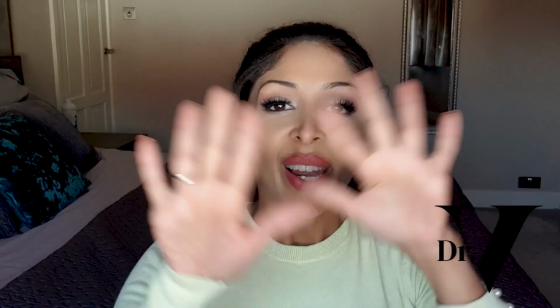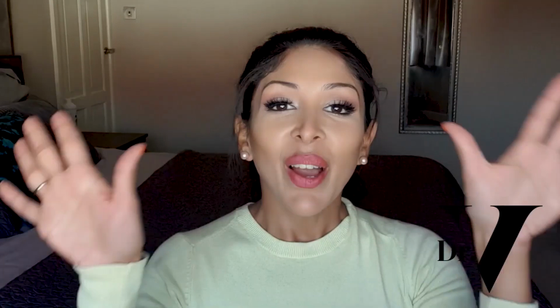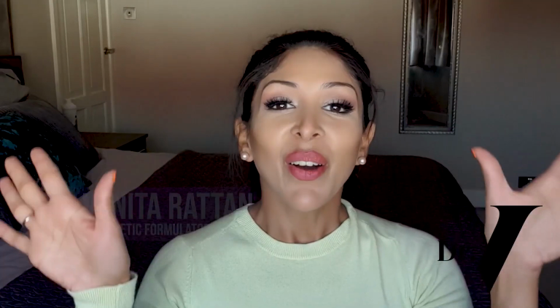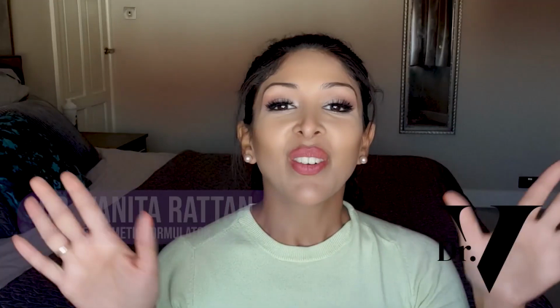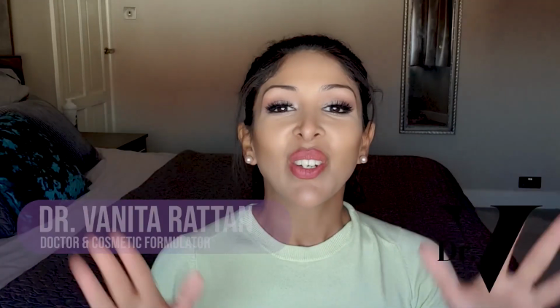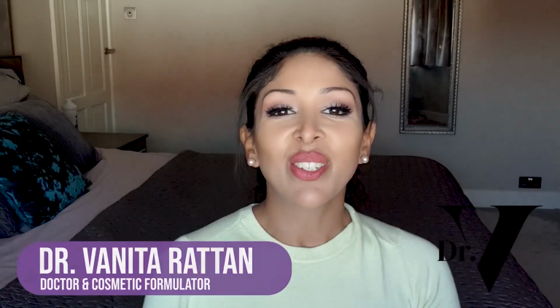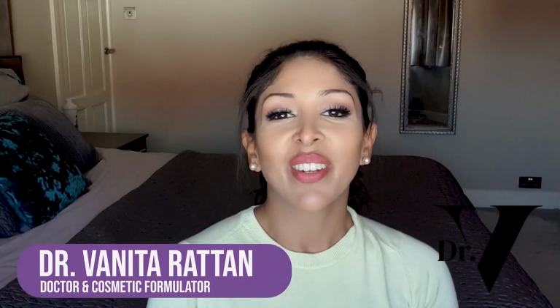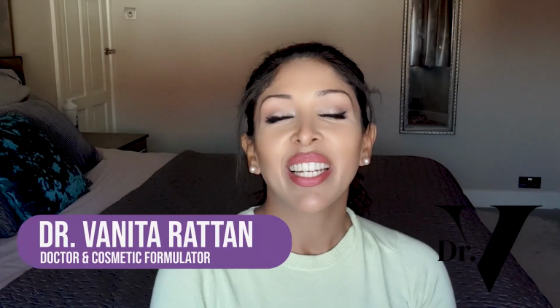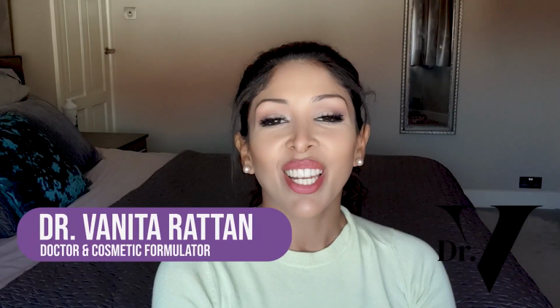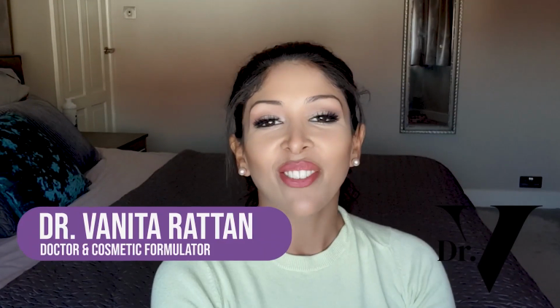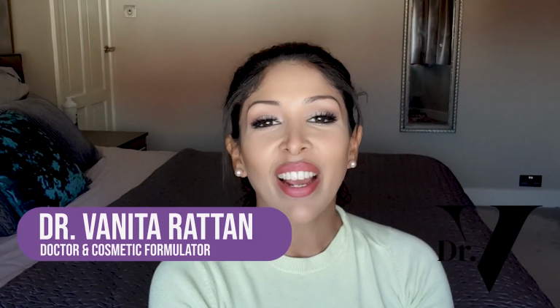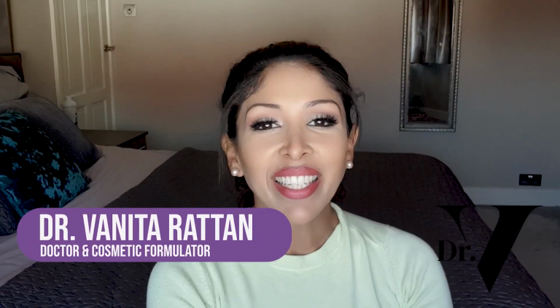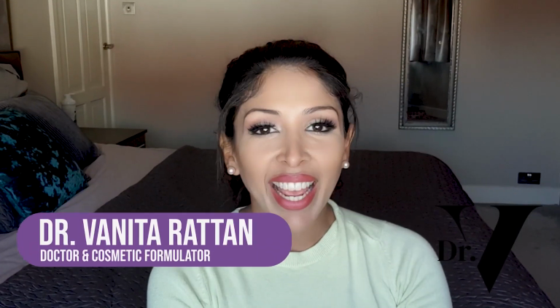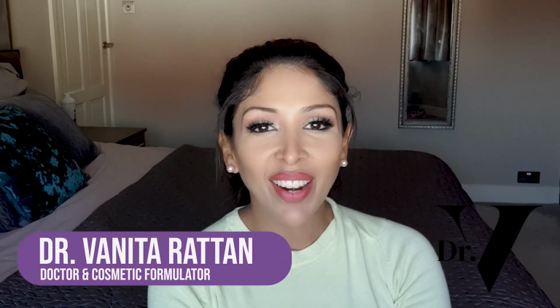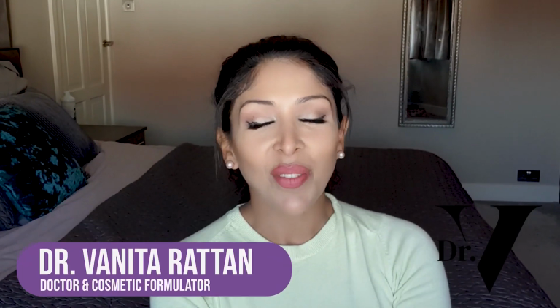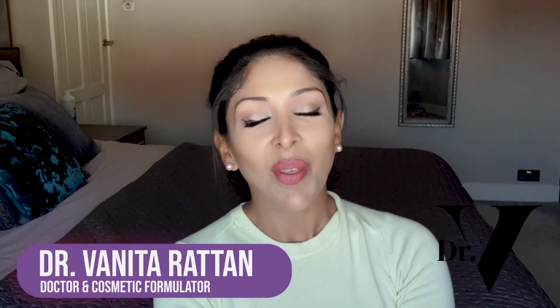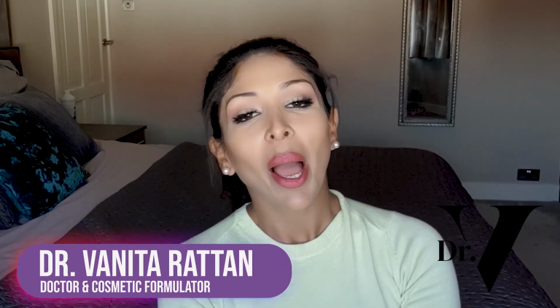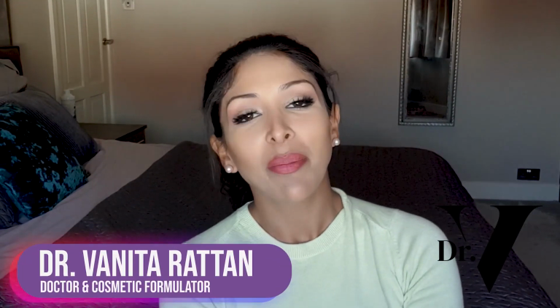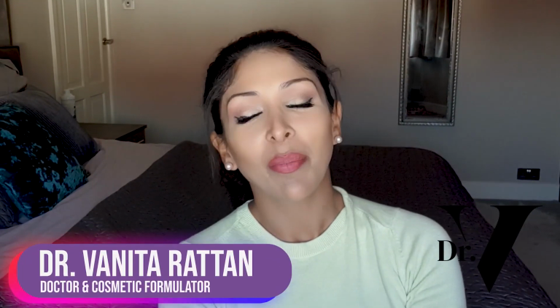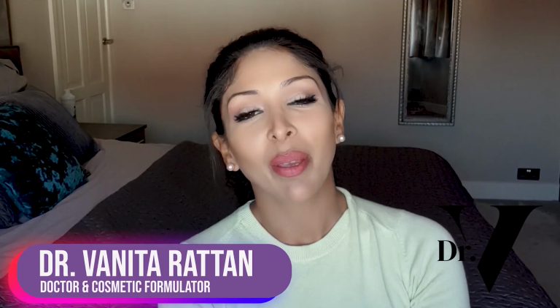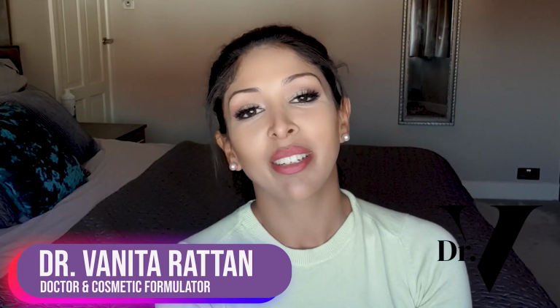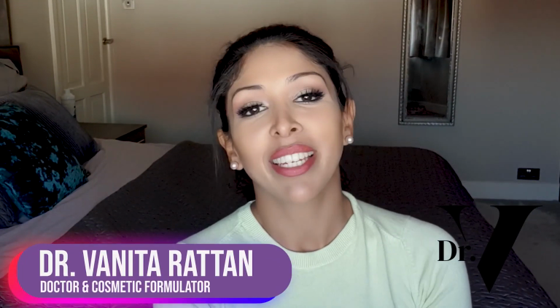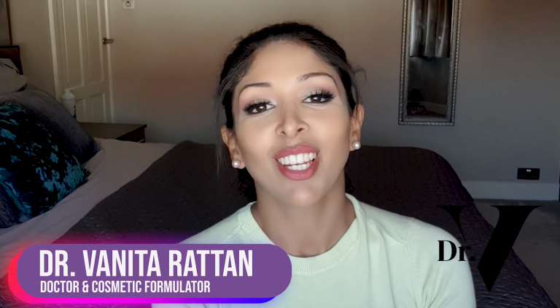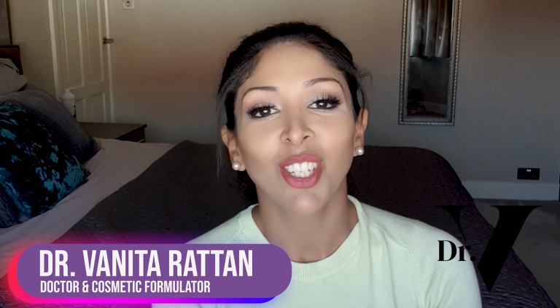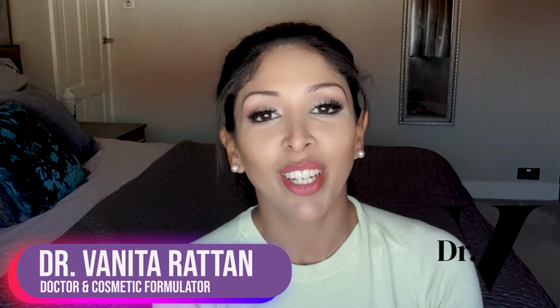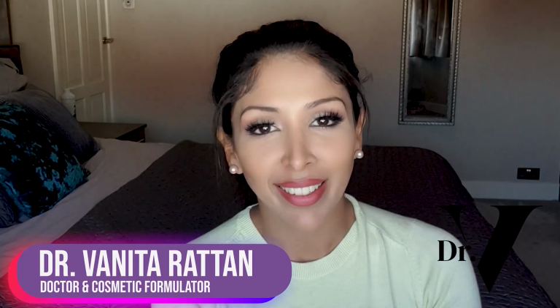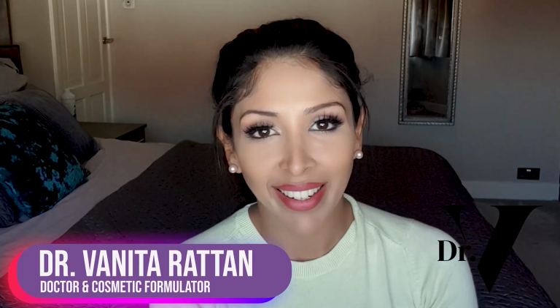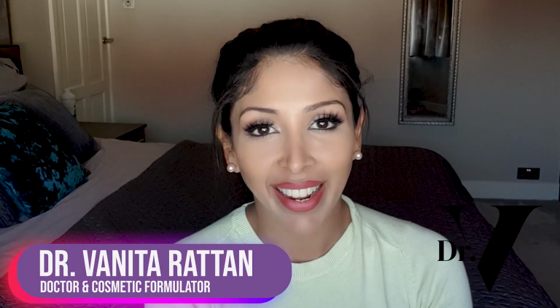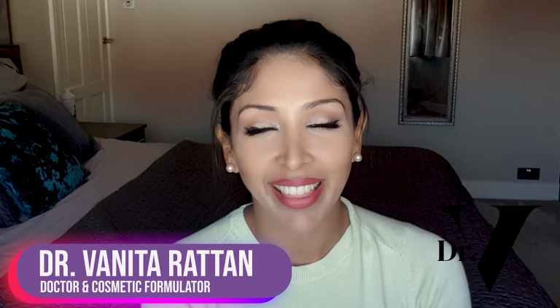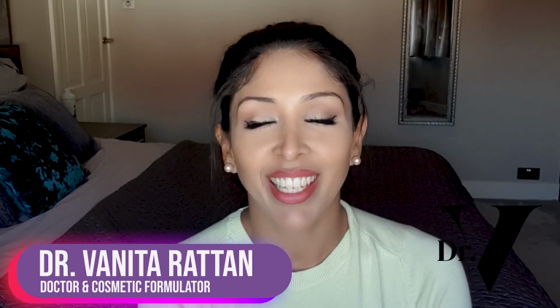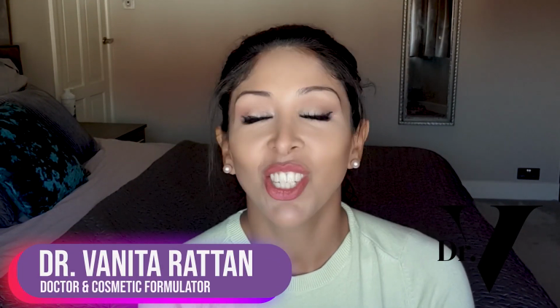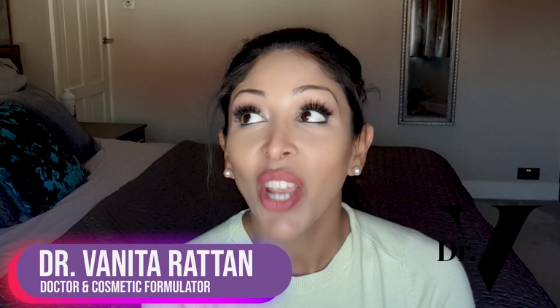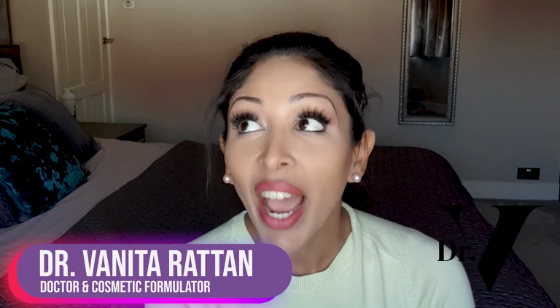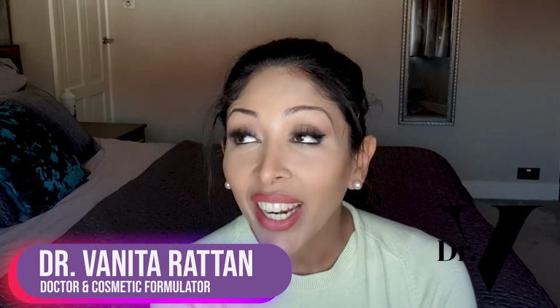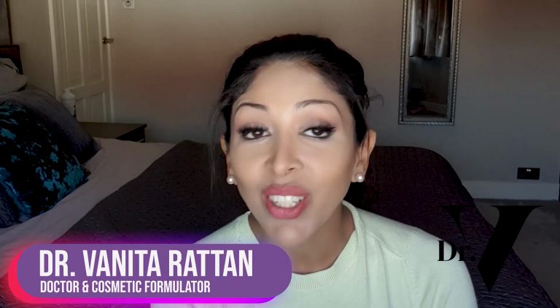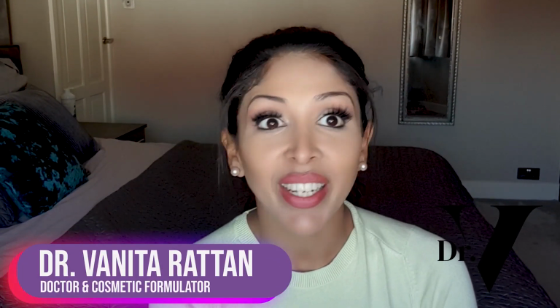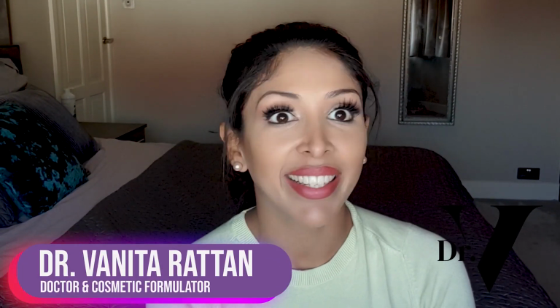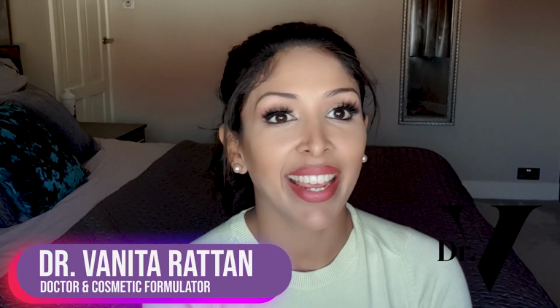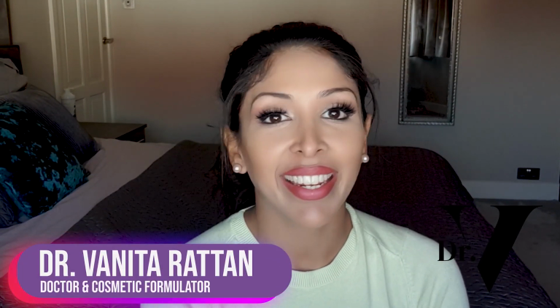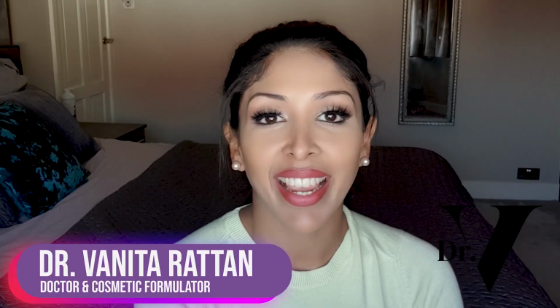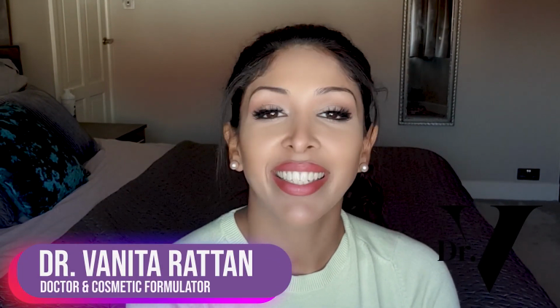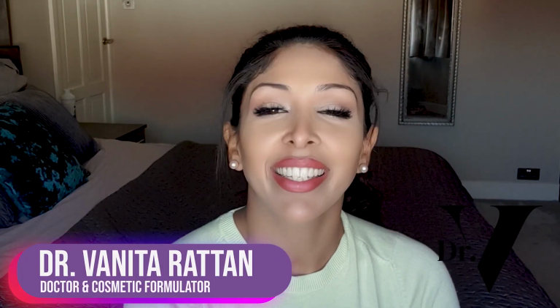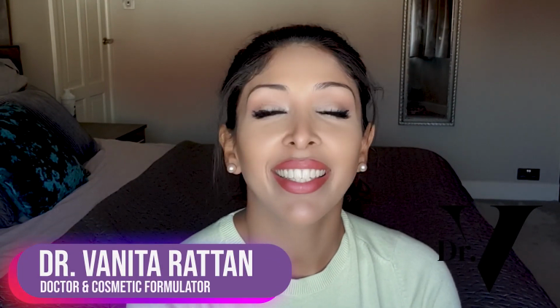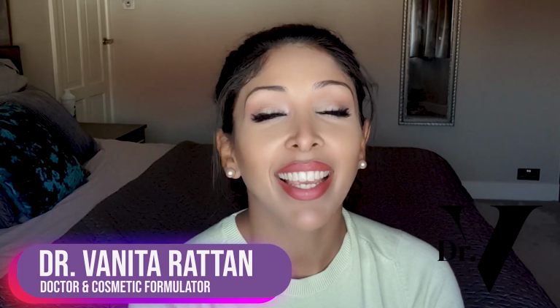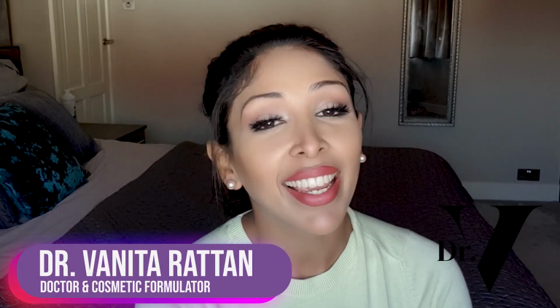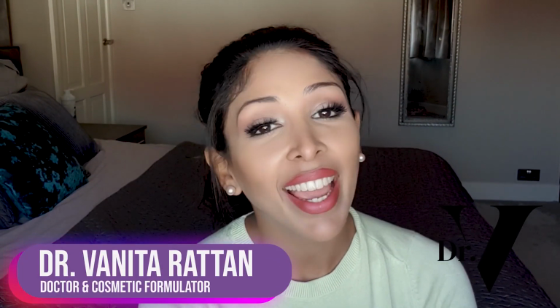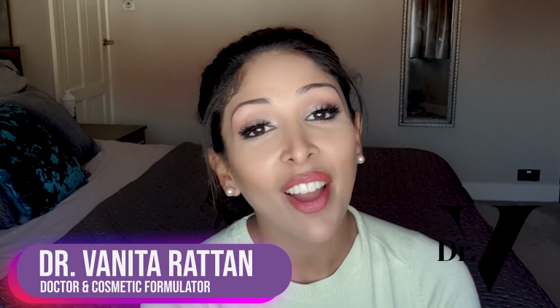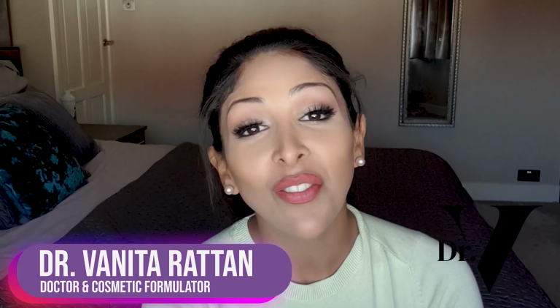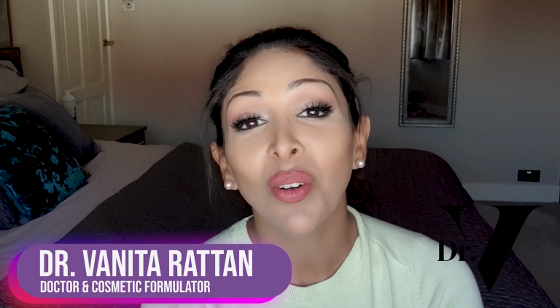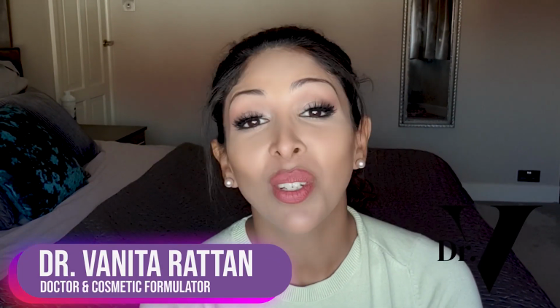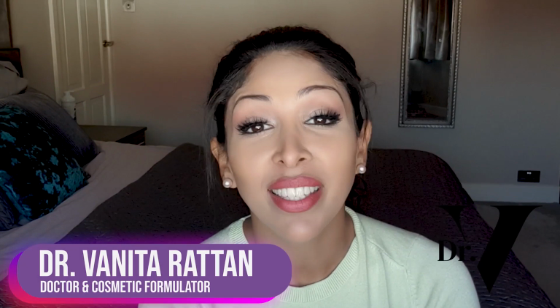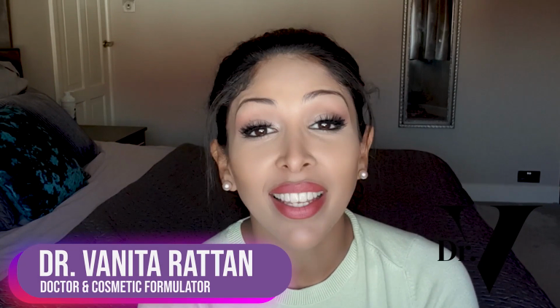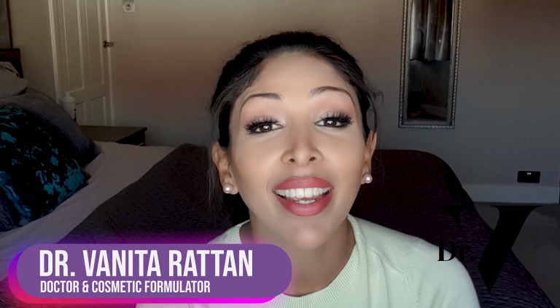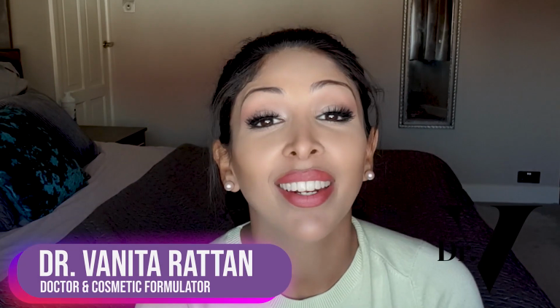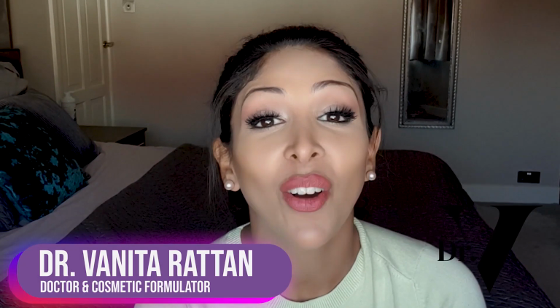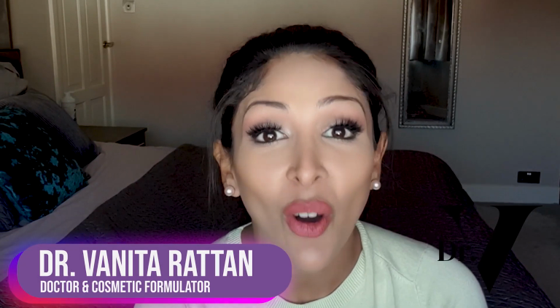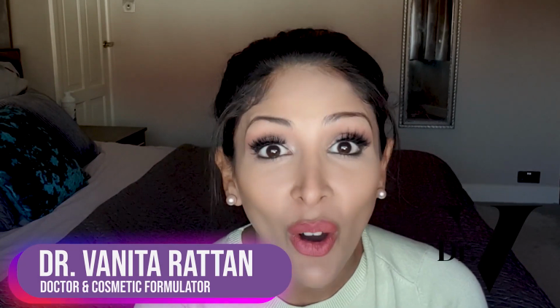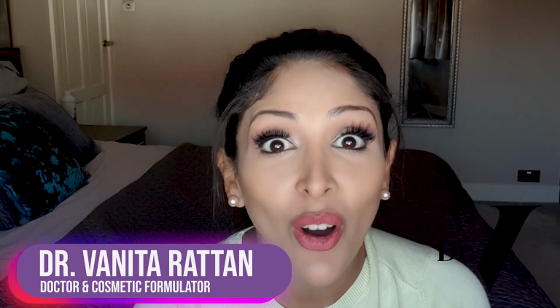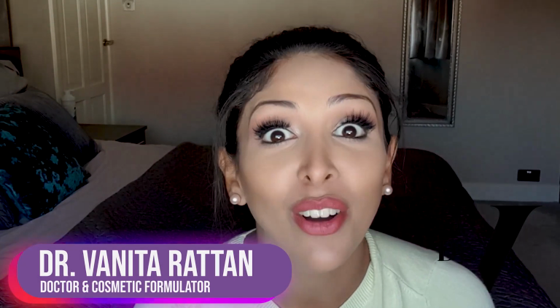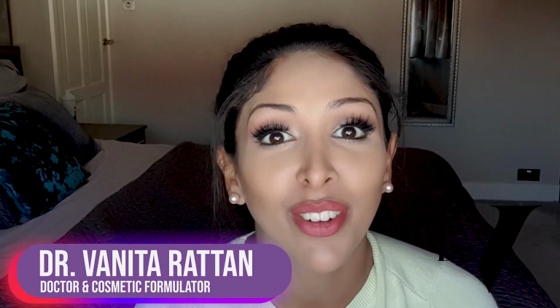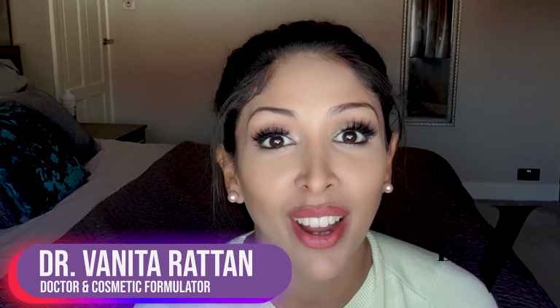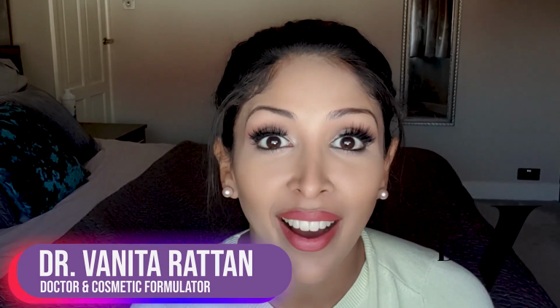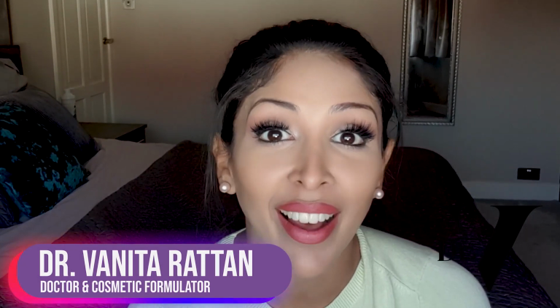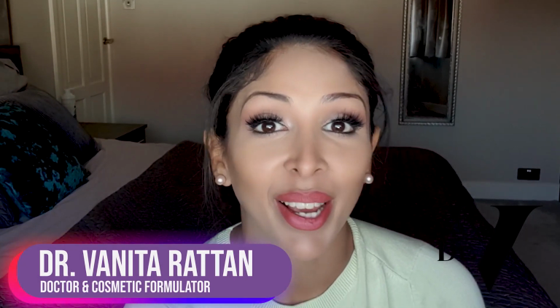Hello, I'm Dr. Benita Rattan from the Hyperpigmentation Clinic. This channel is dedicated to skincare for skin of colour.